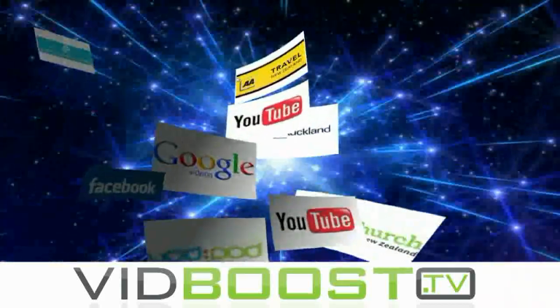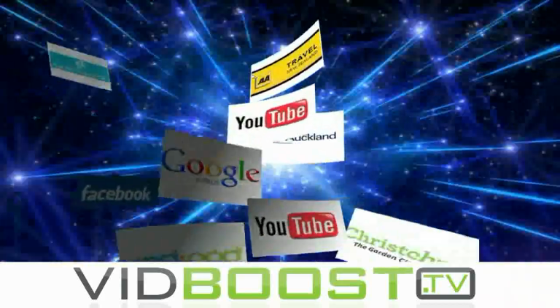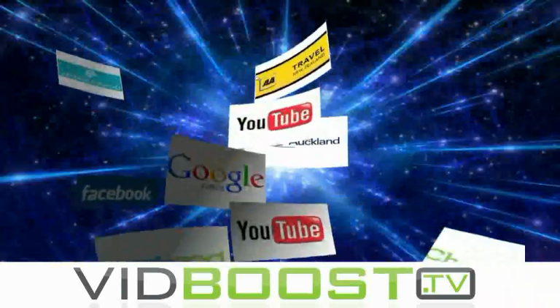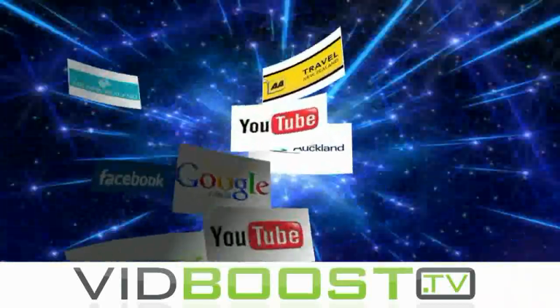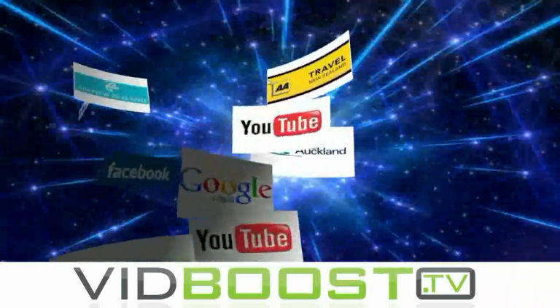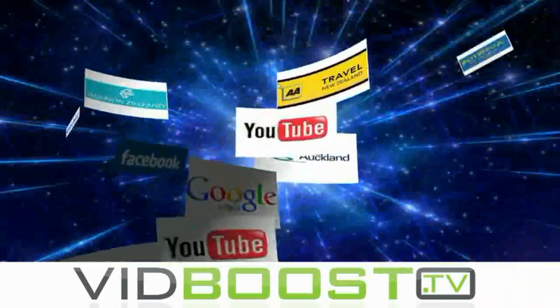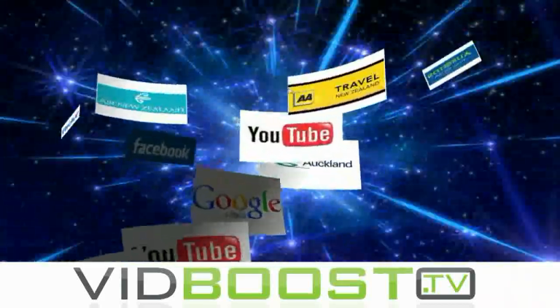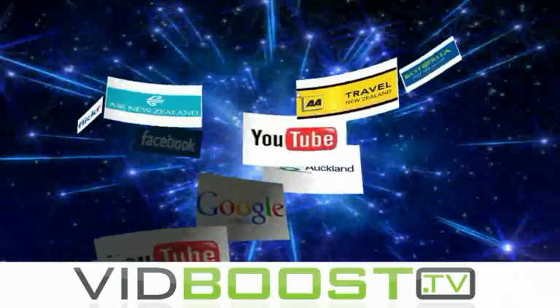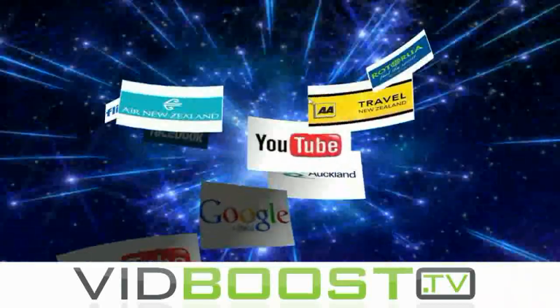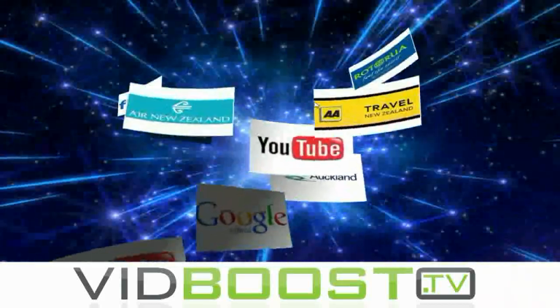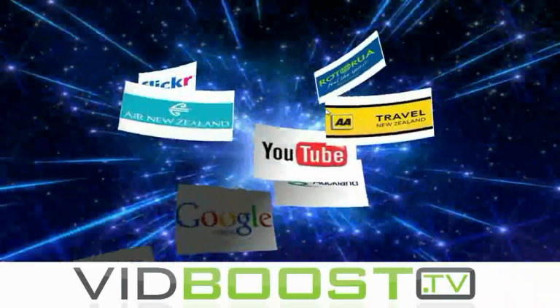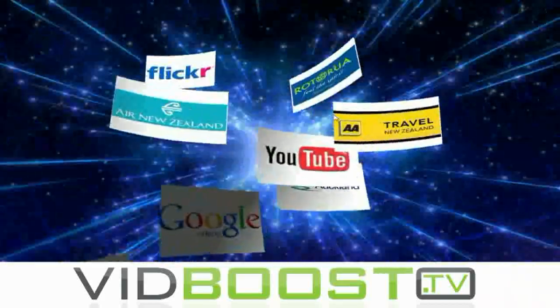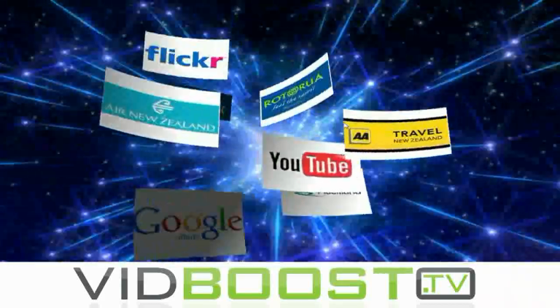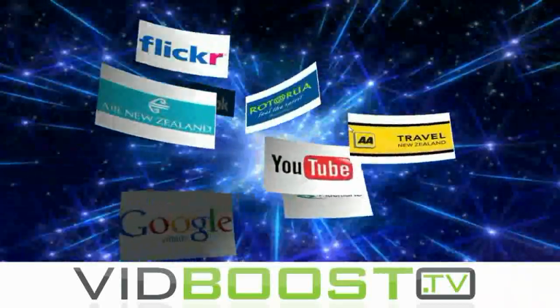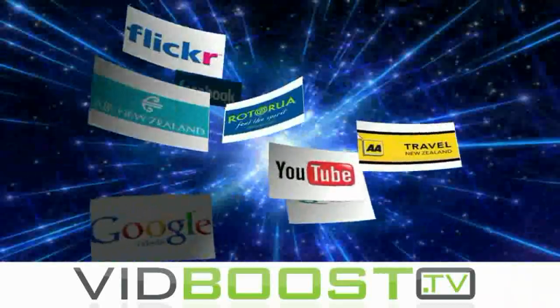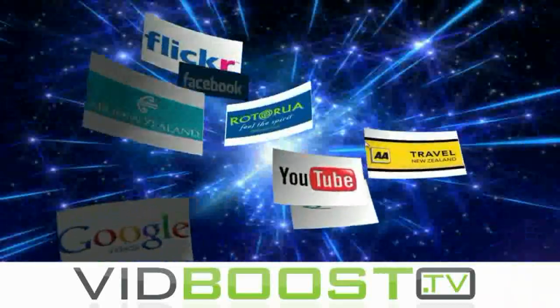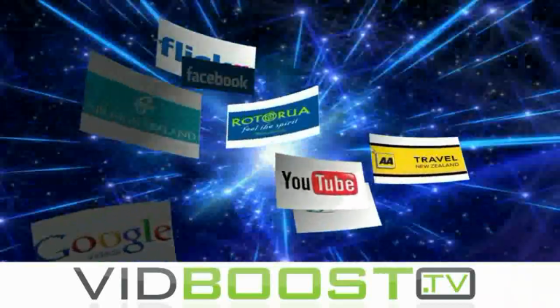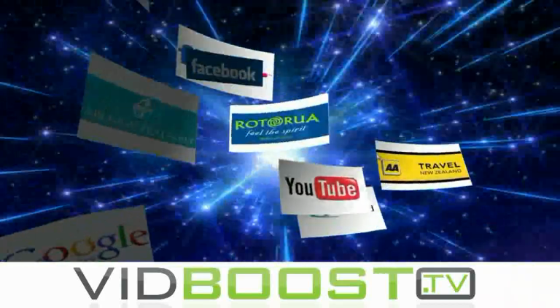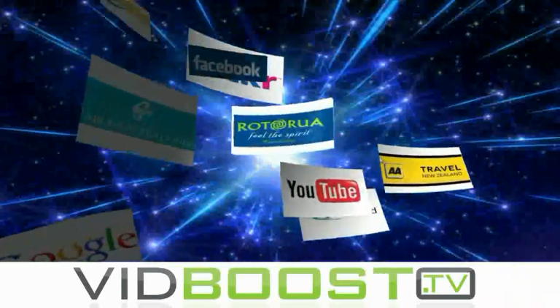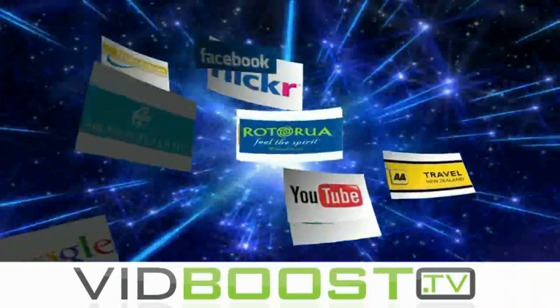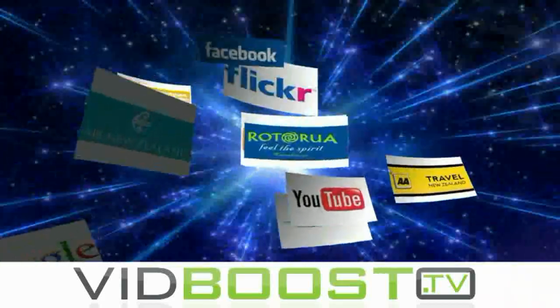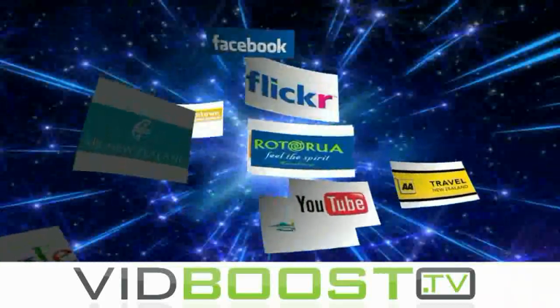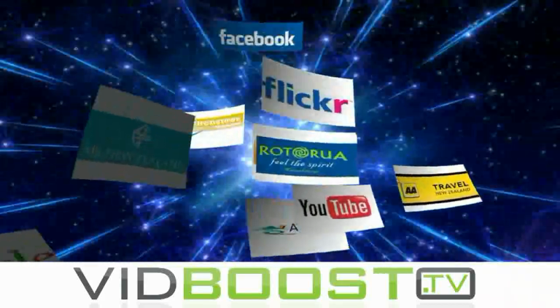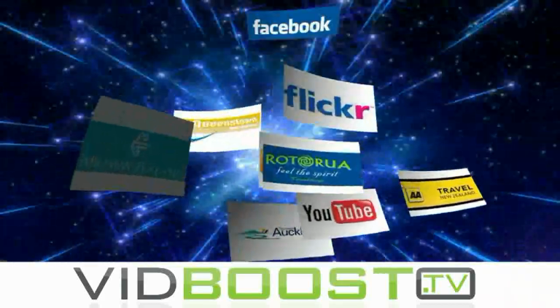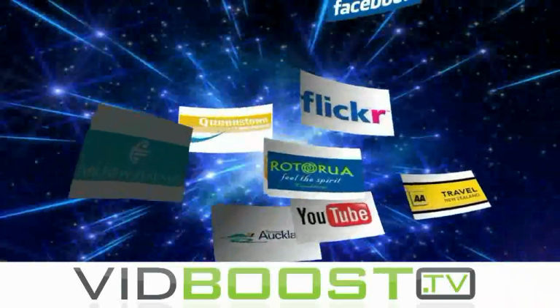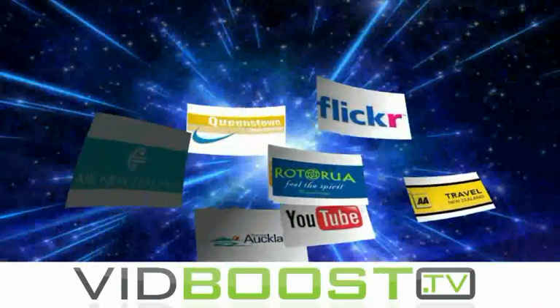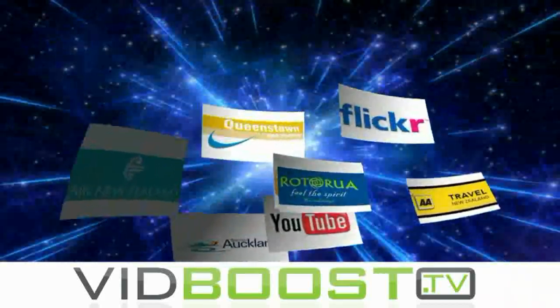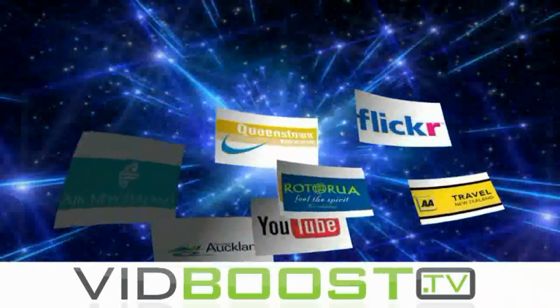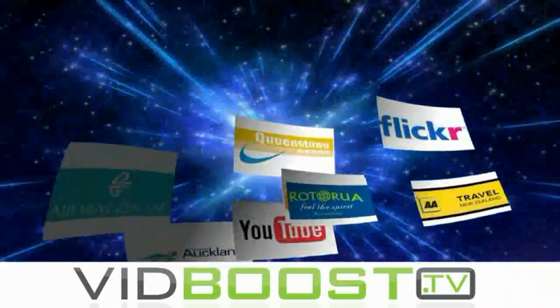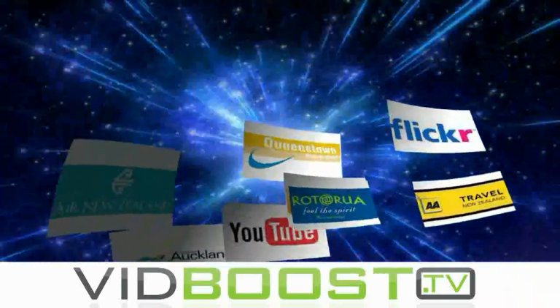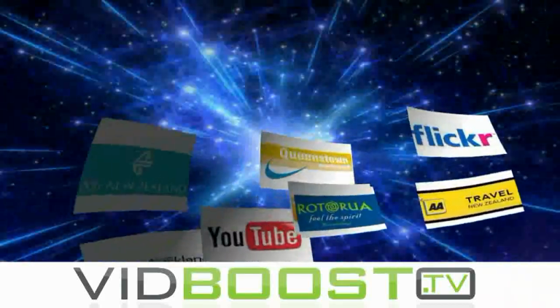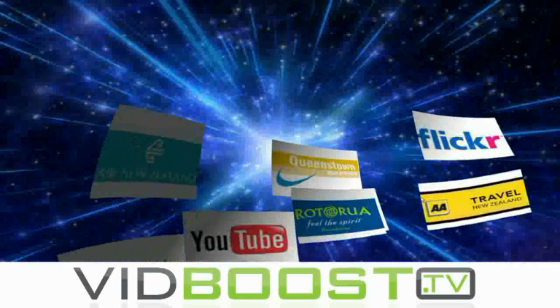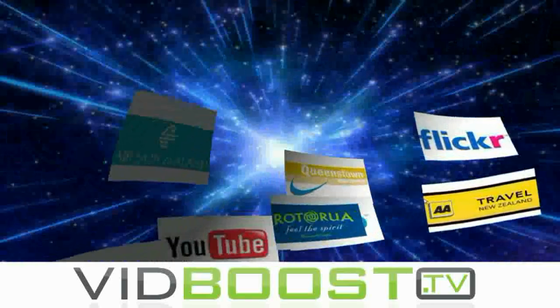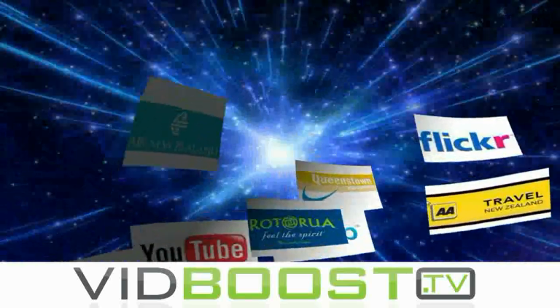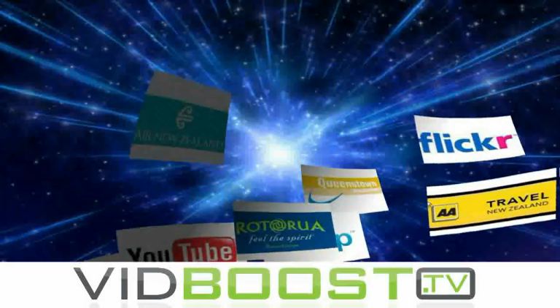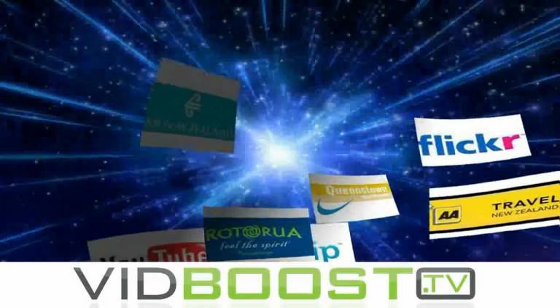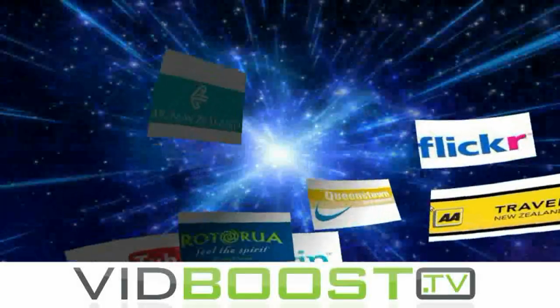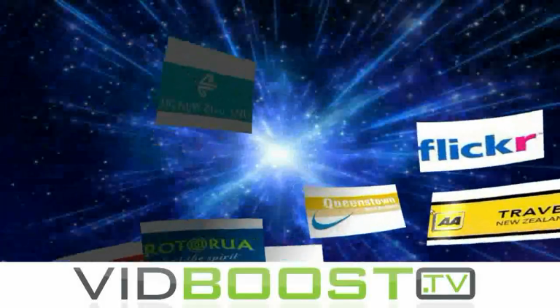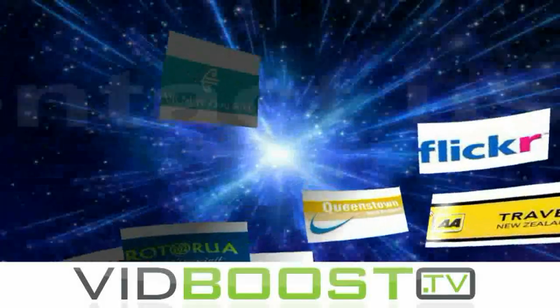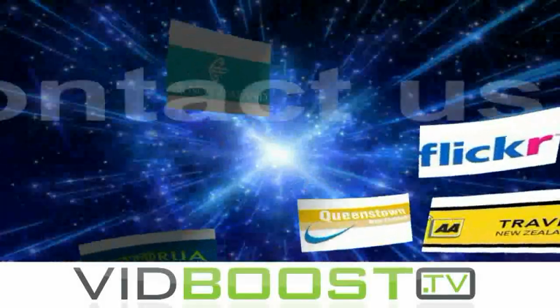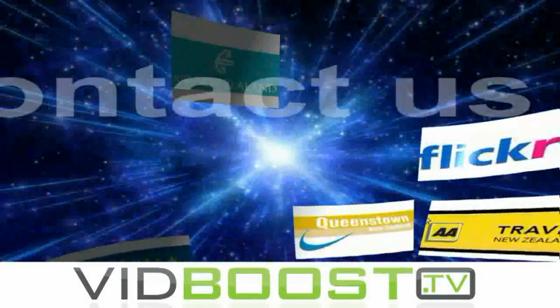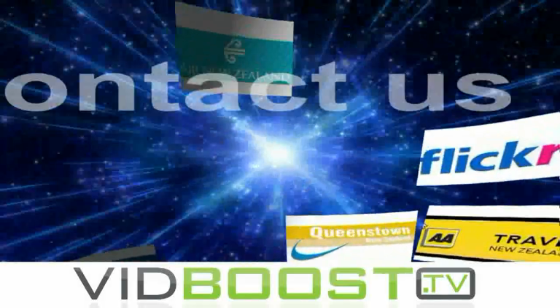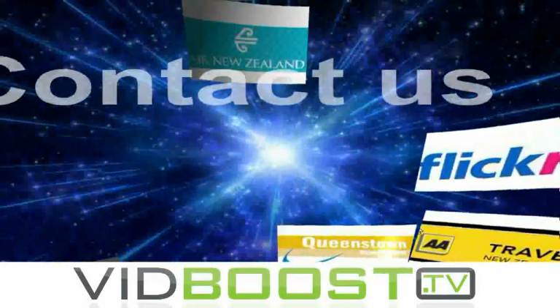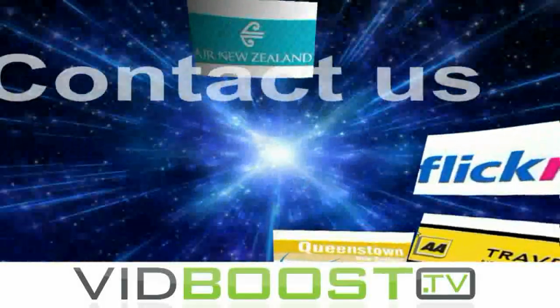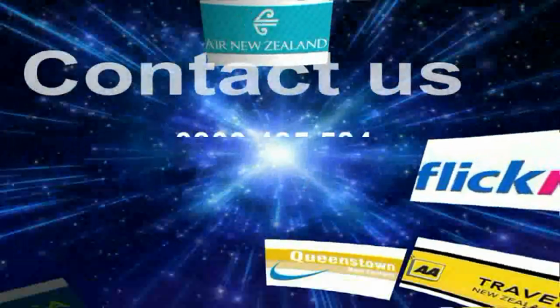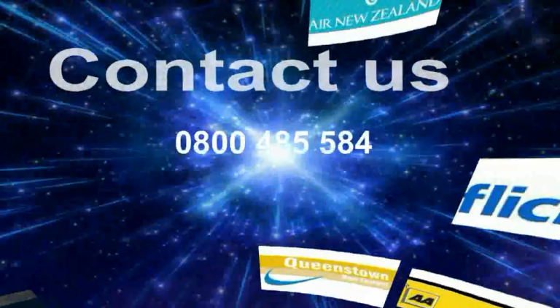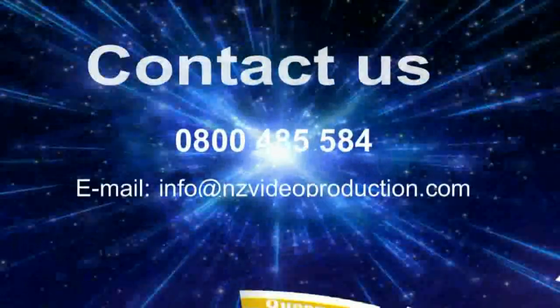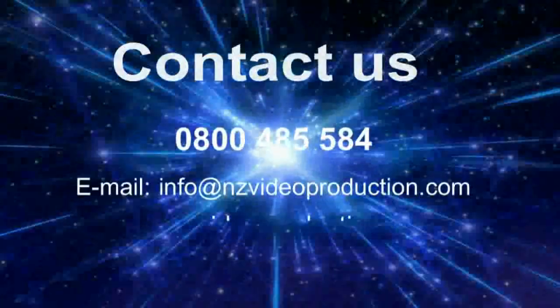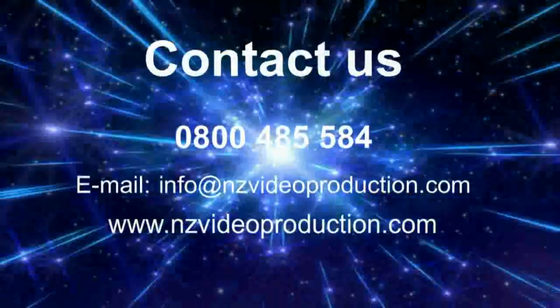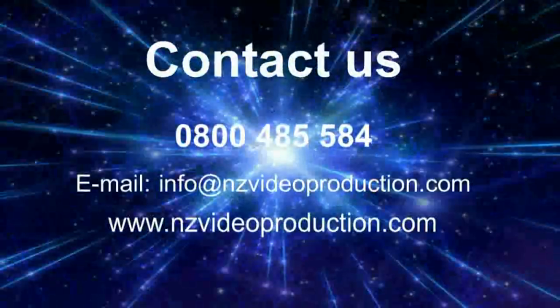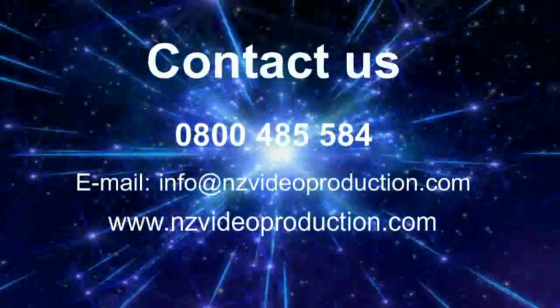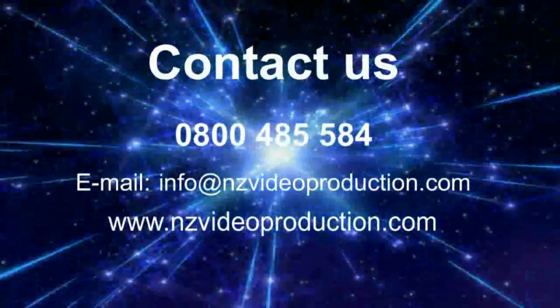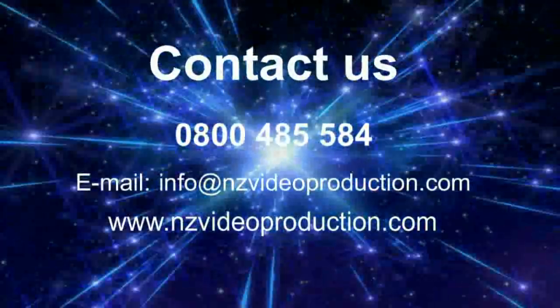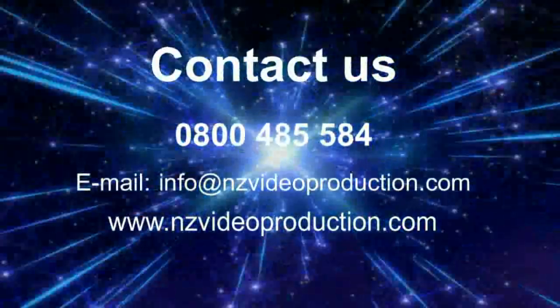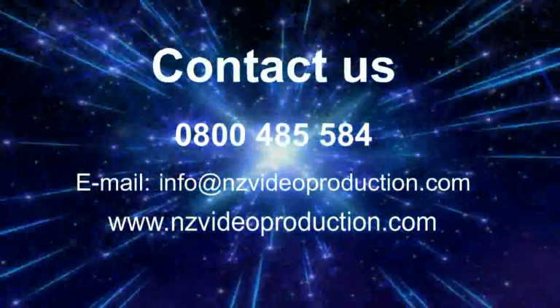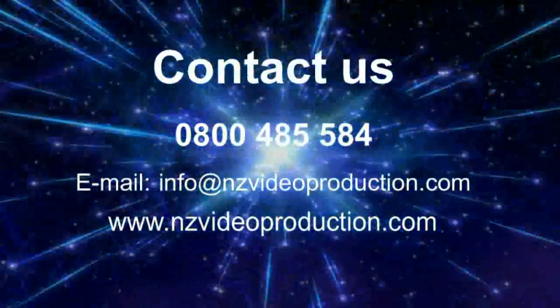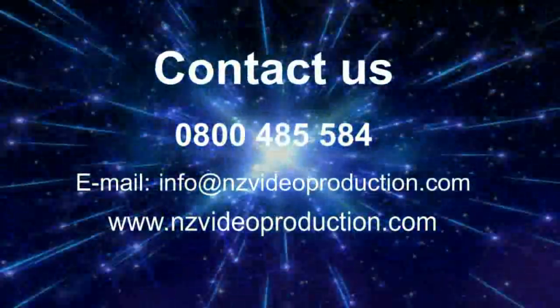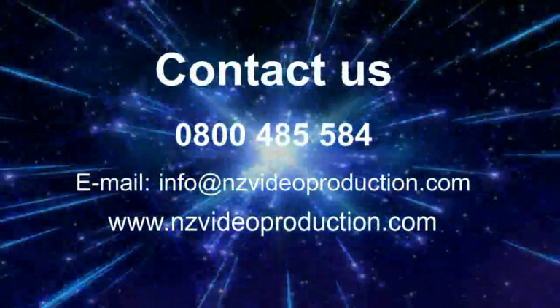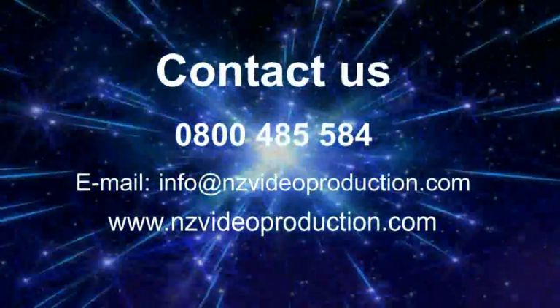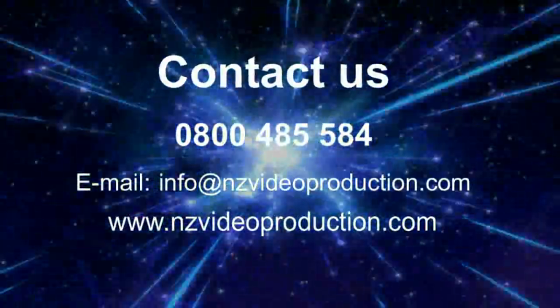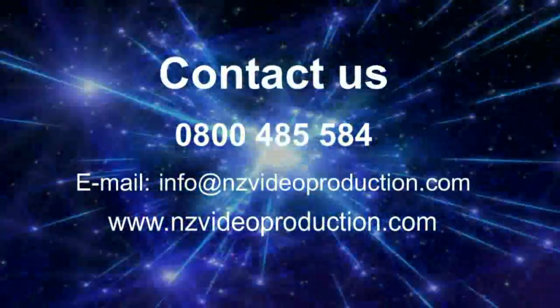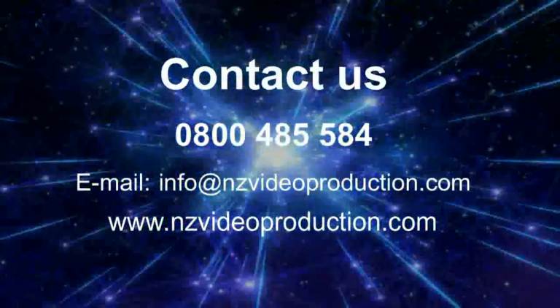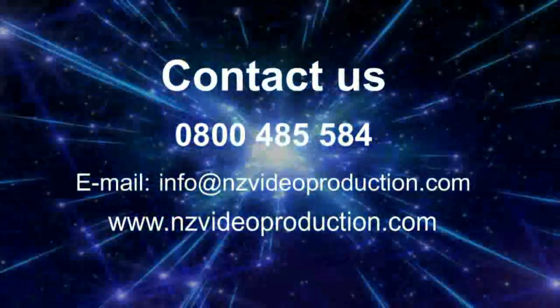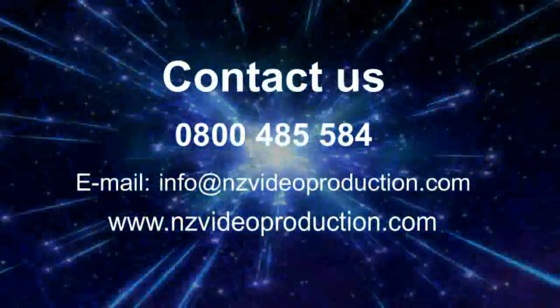Gone are the days of expensive video production. Get ahead of your competition and contact us now.